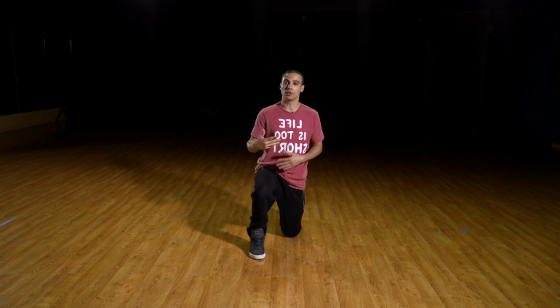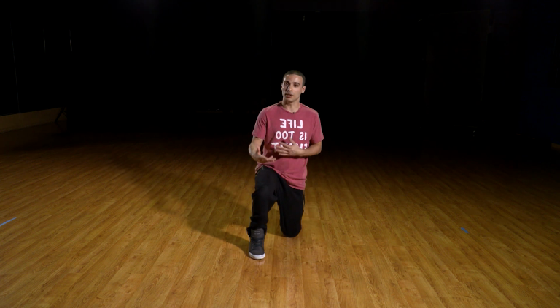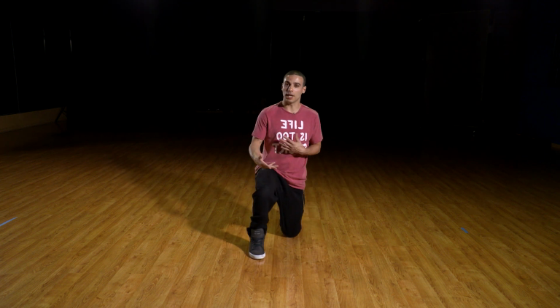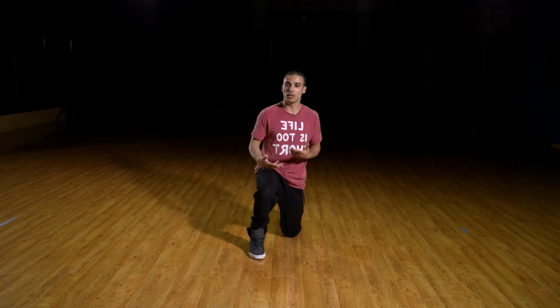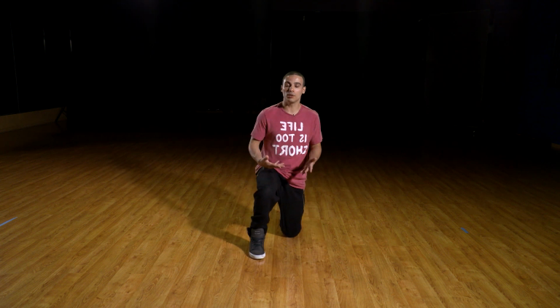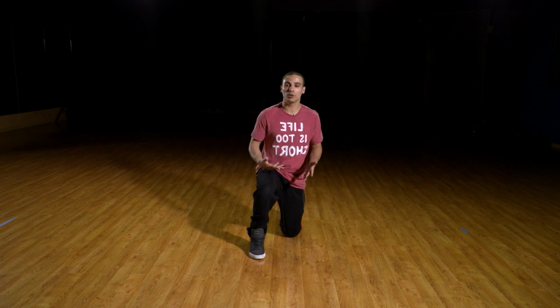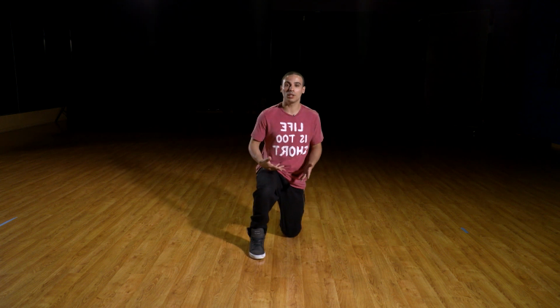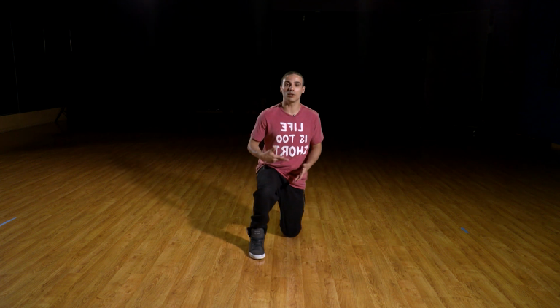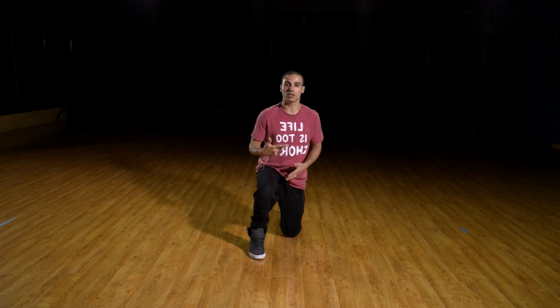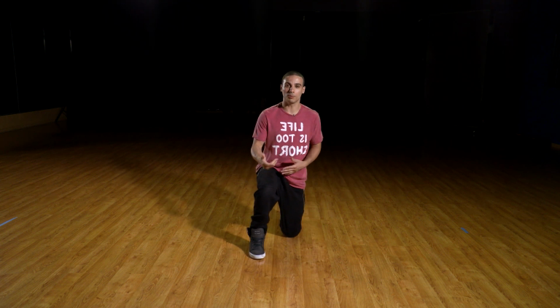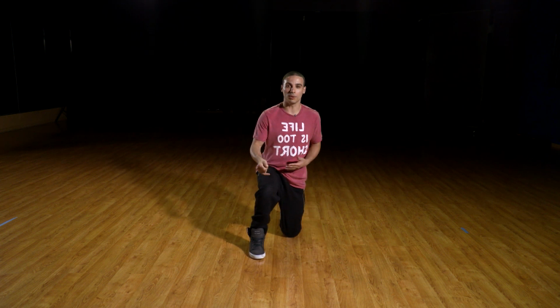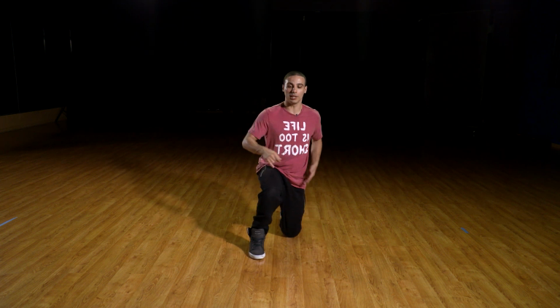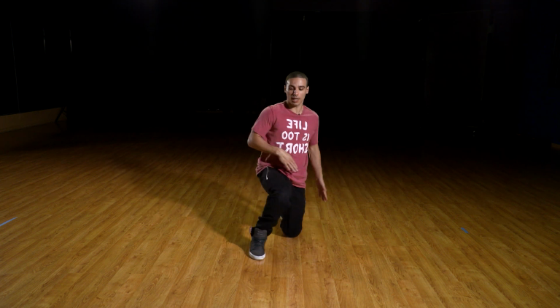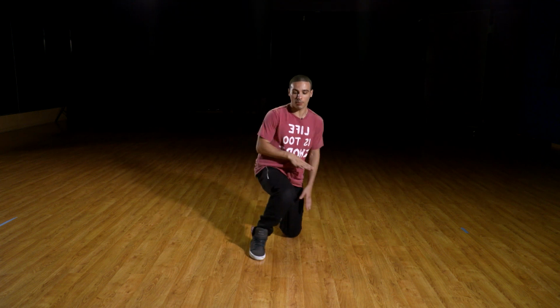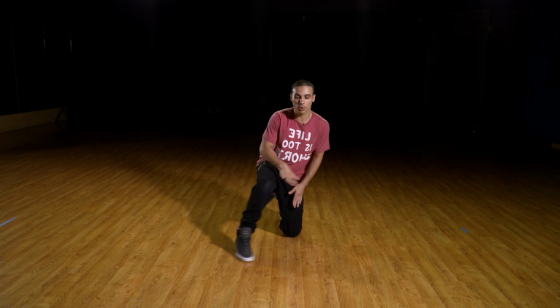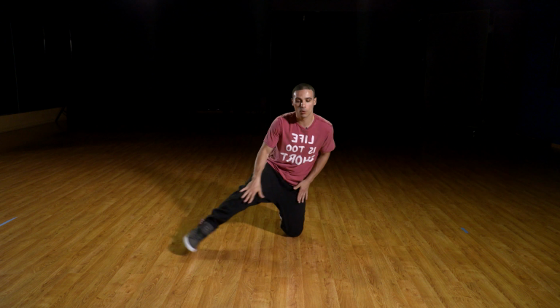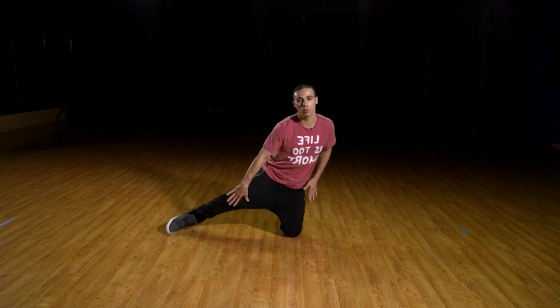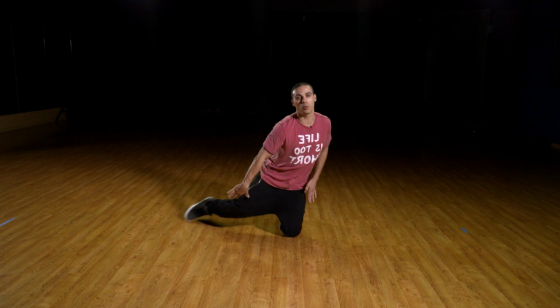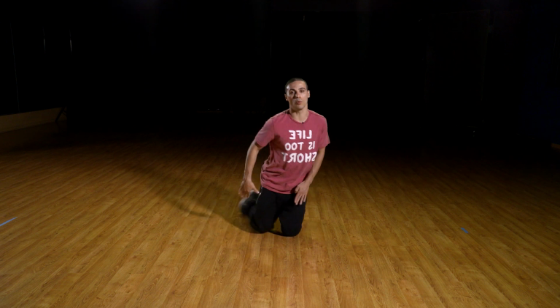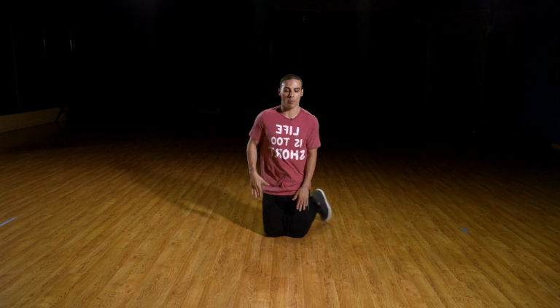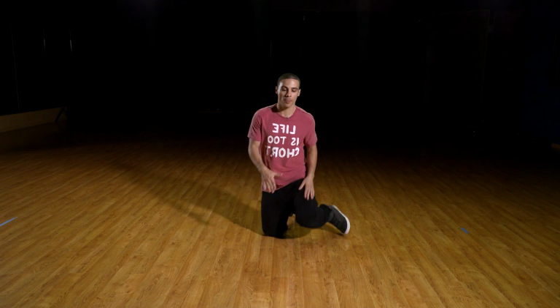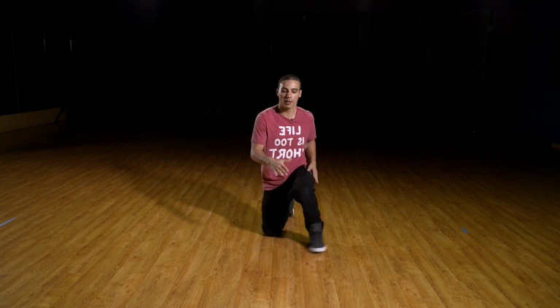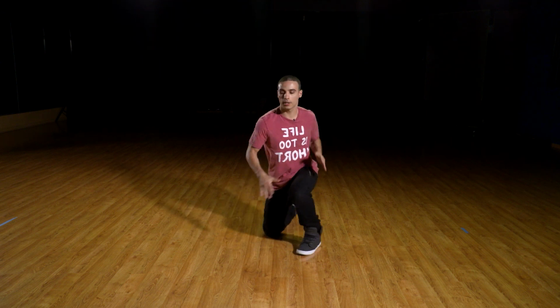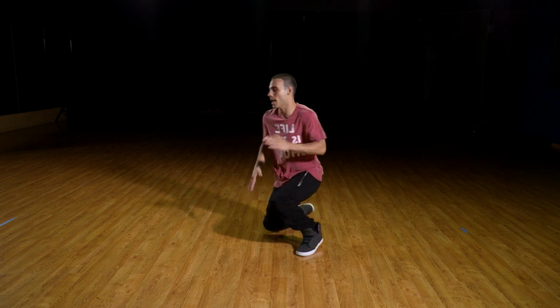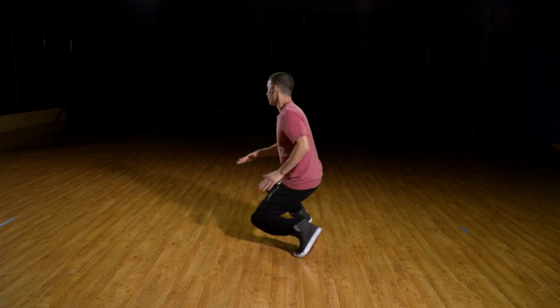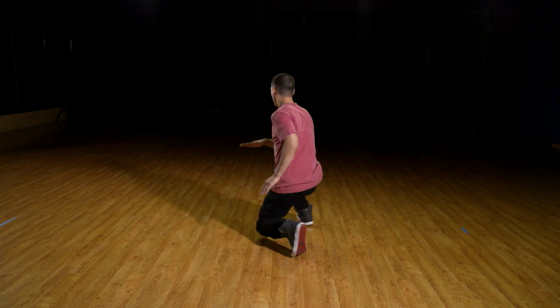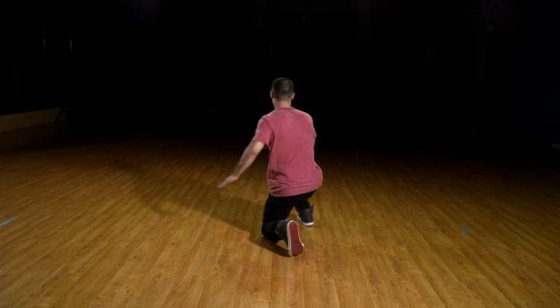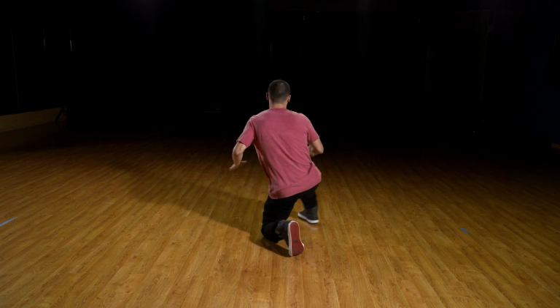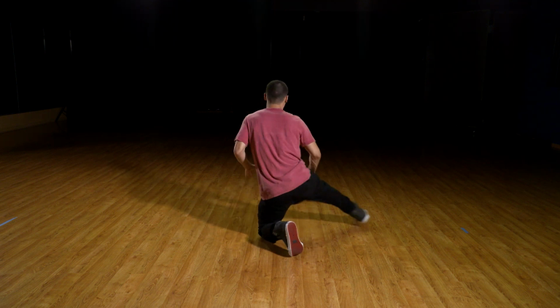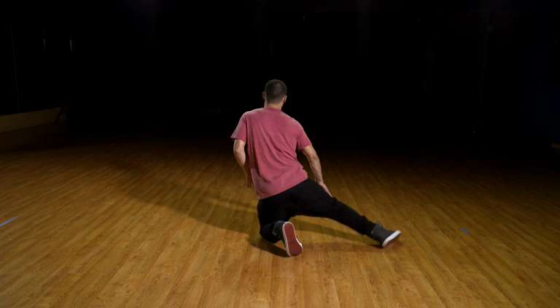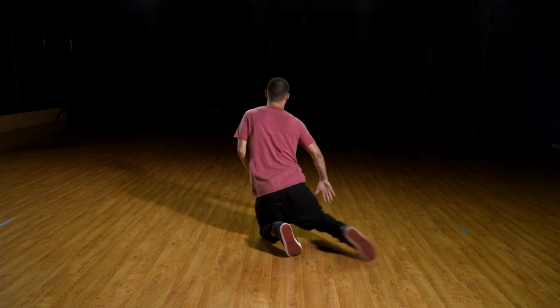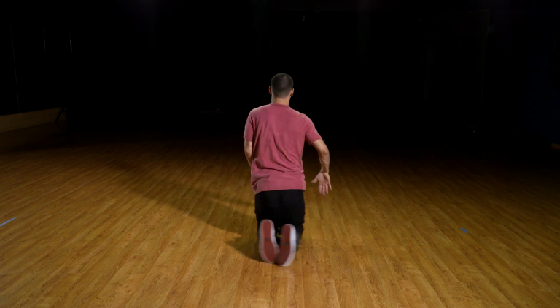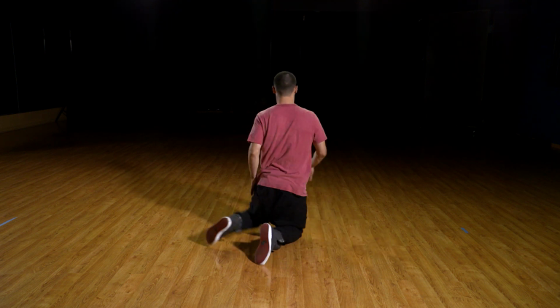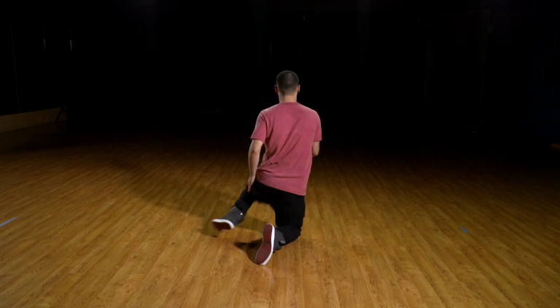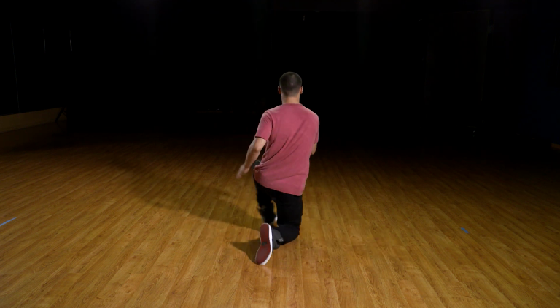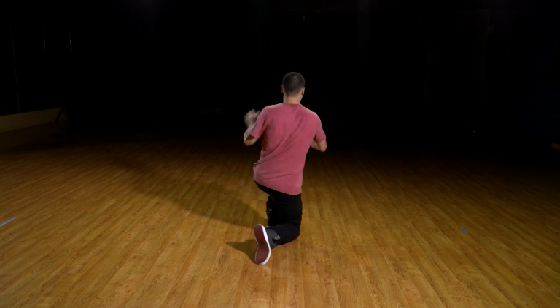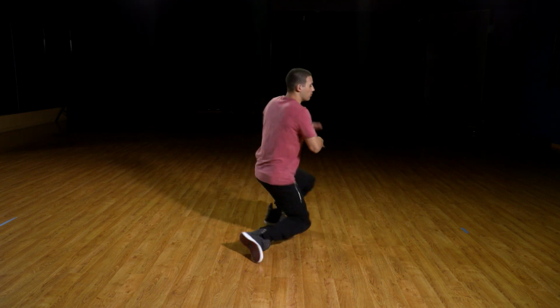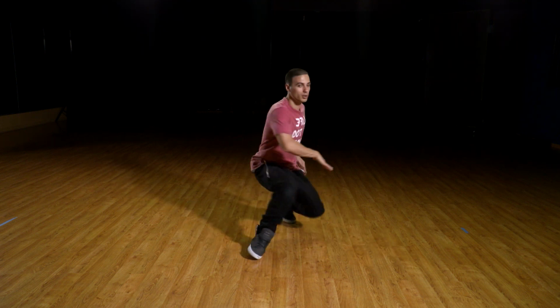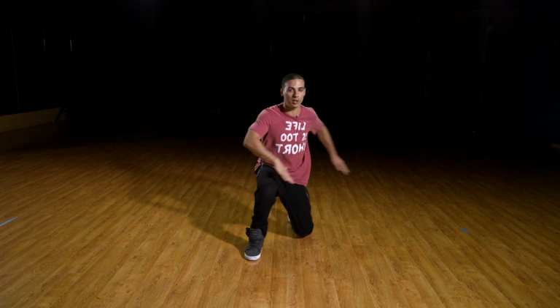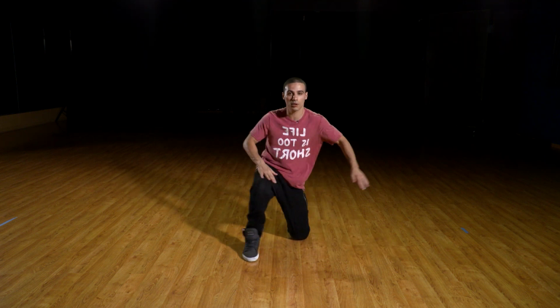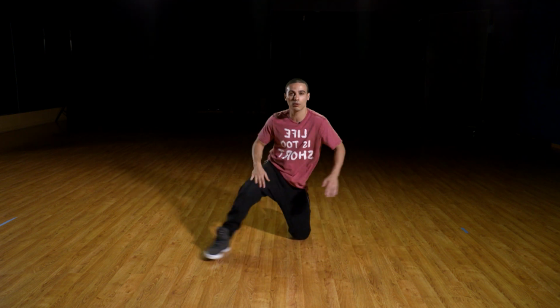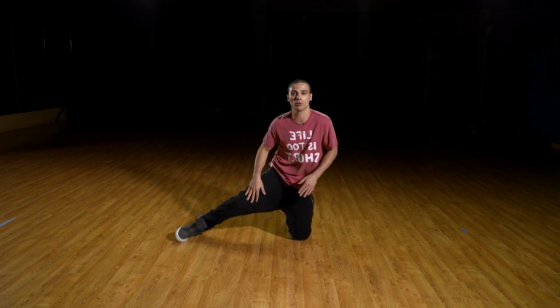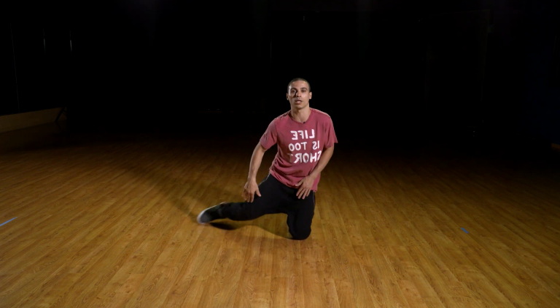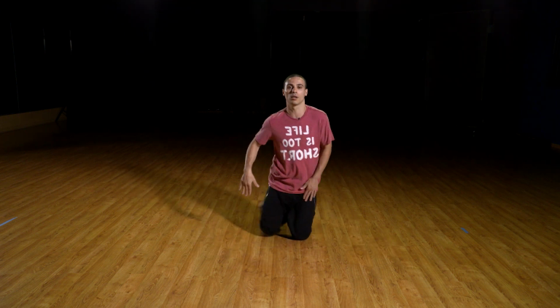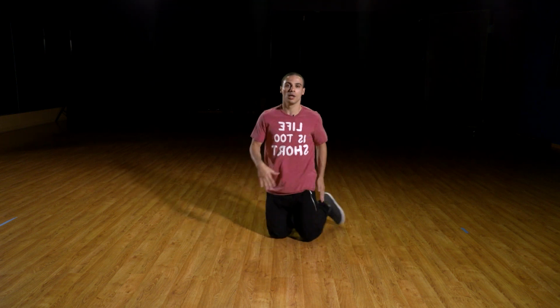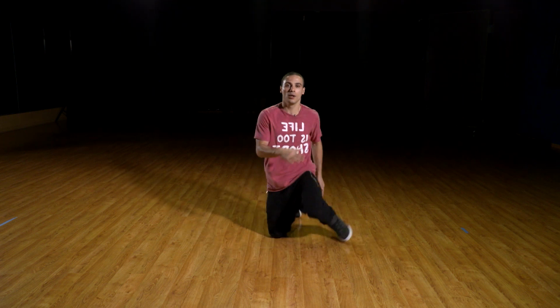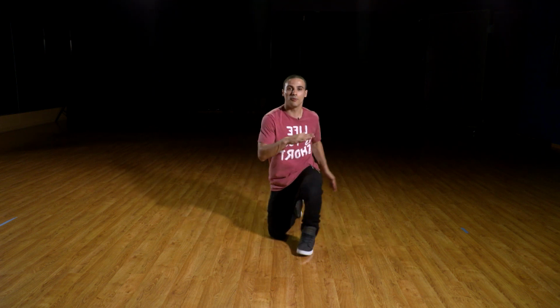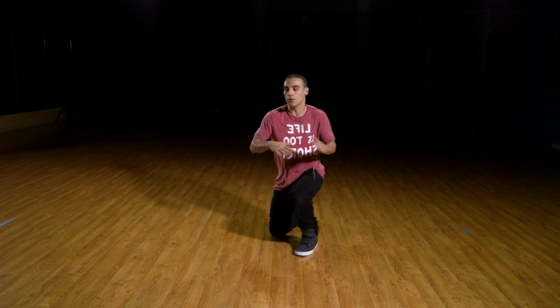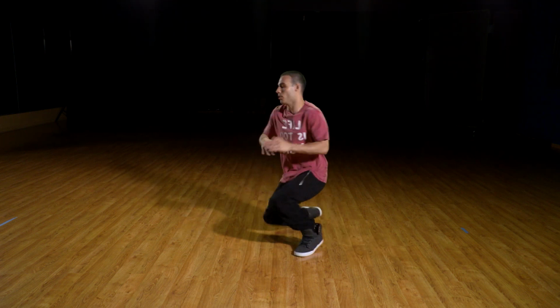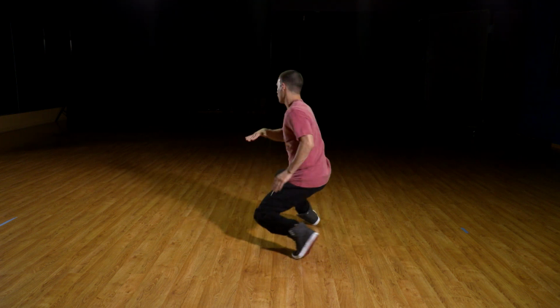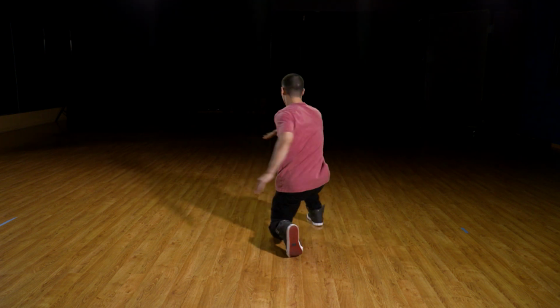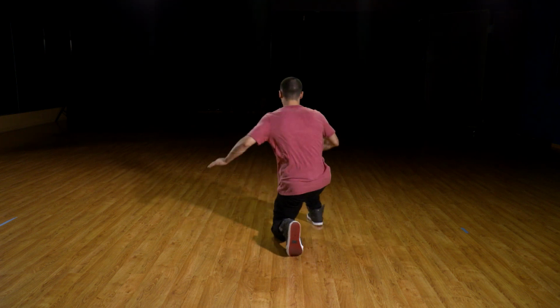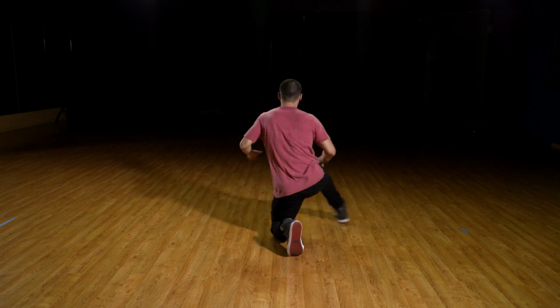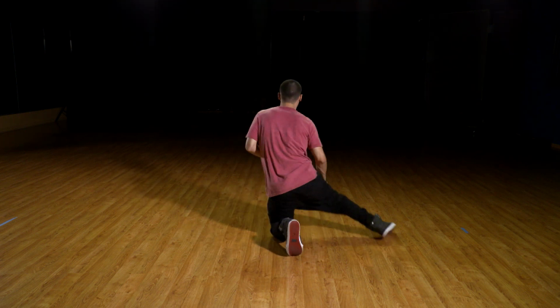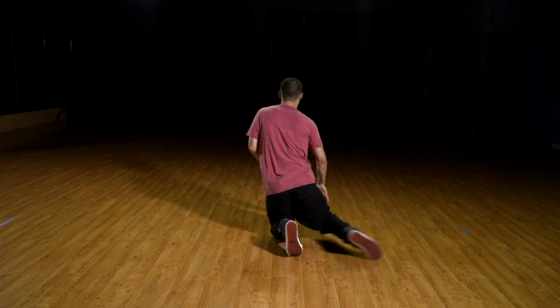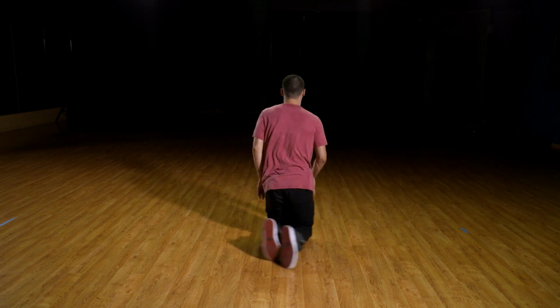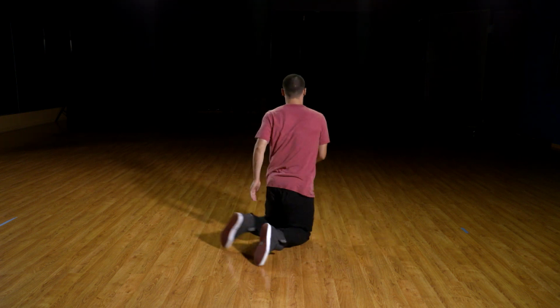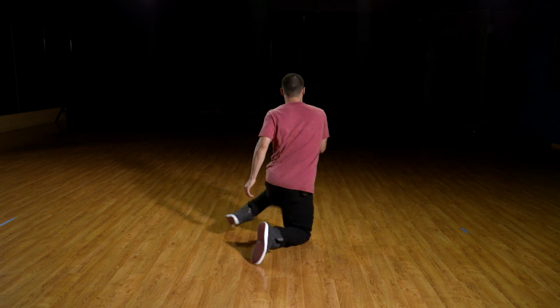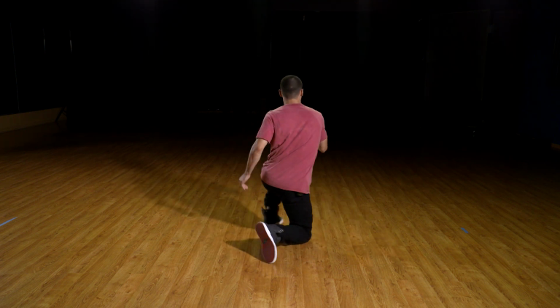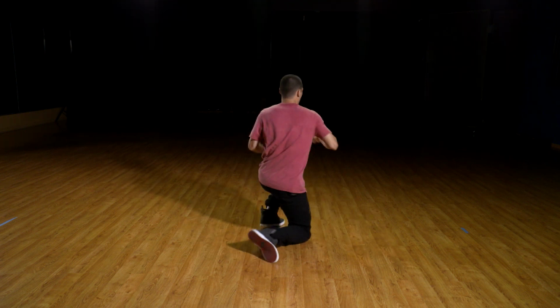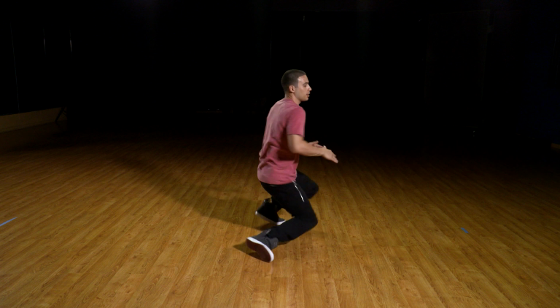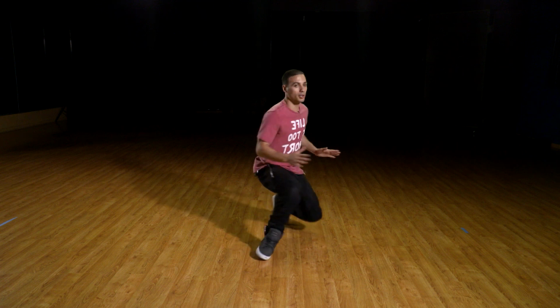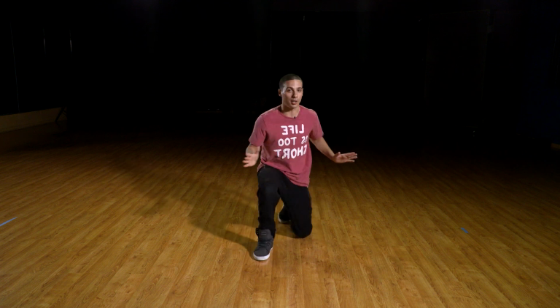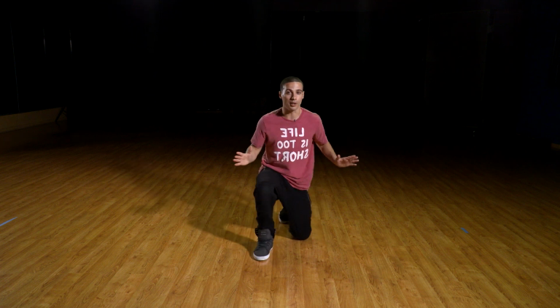Once you get used to it, you can speed it up. One, two, three, four — turn. Five, six — turn.